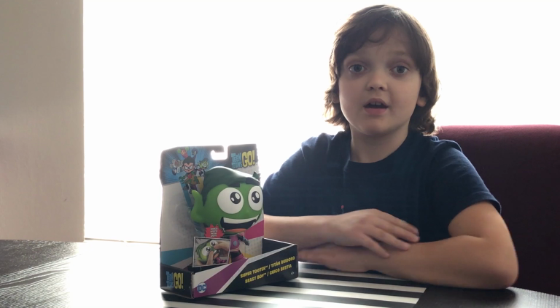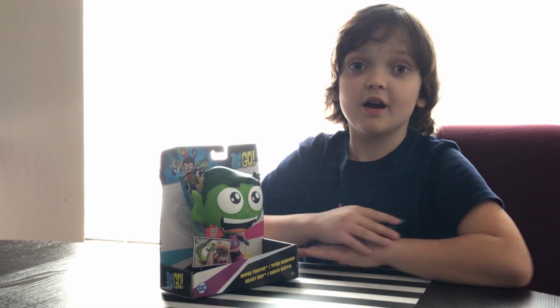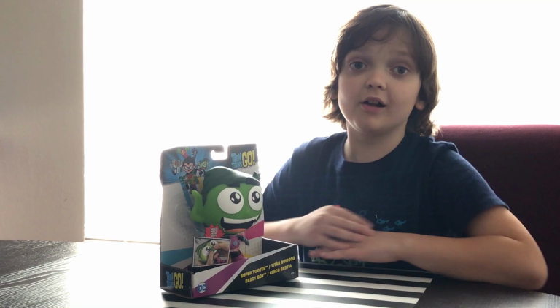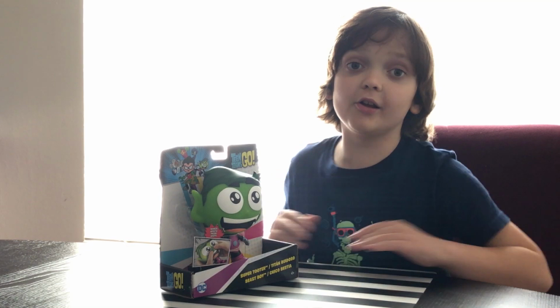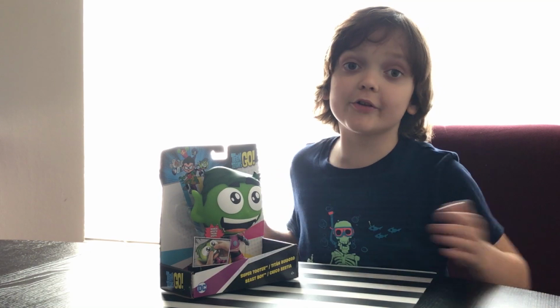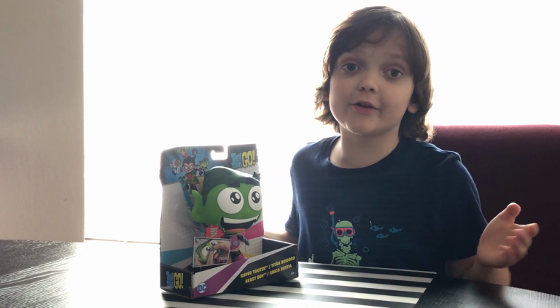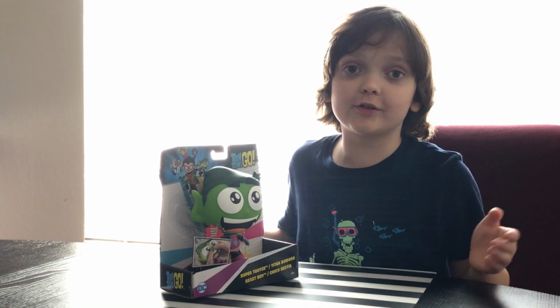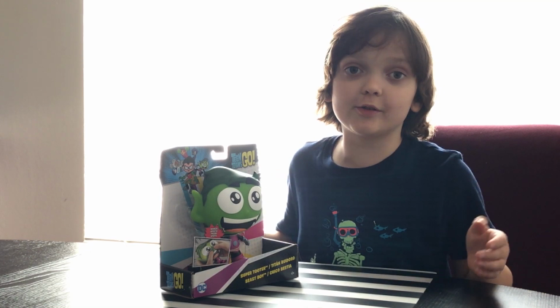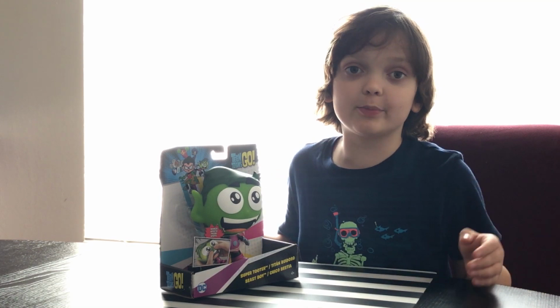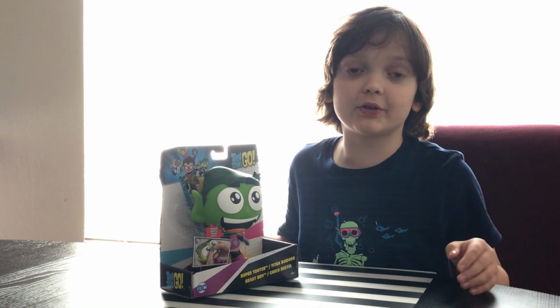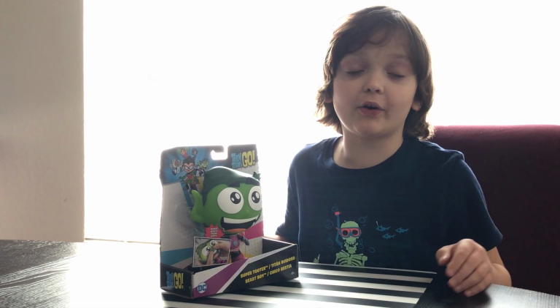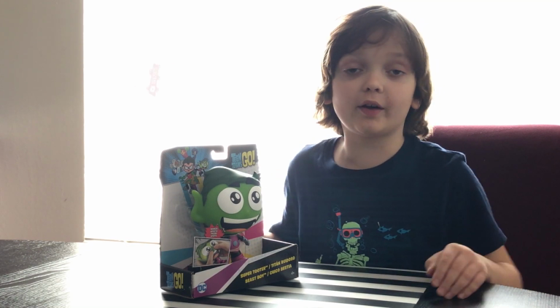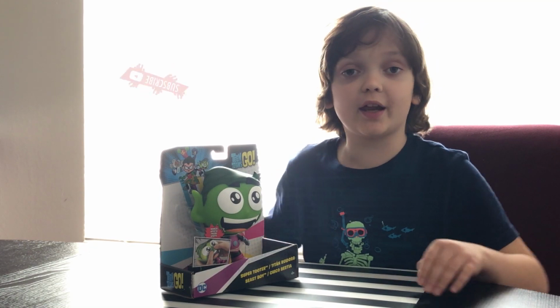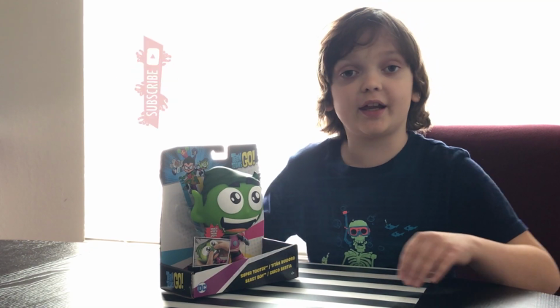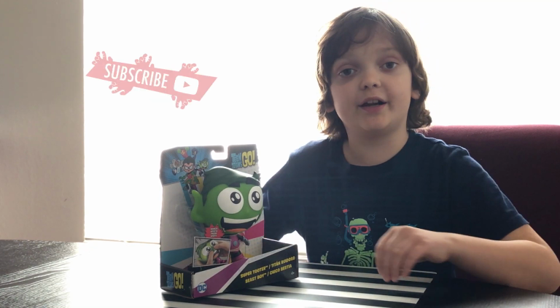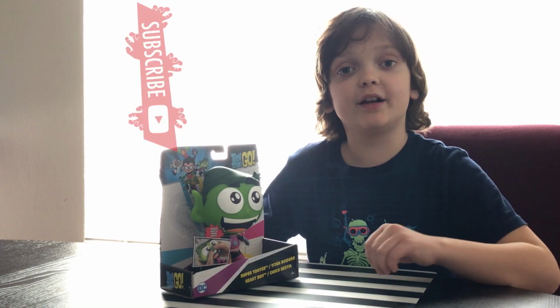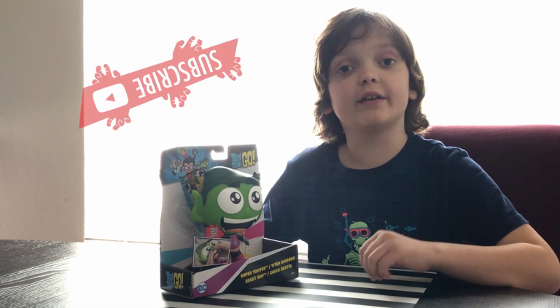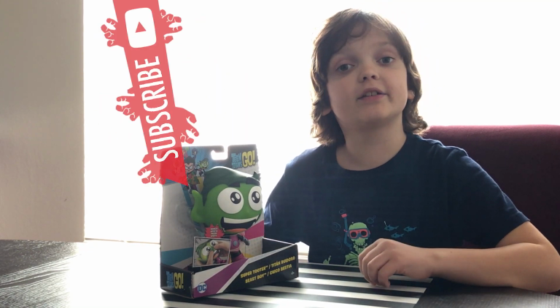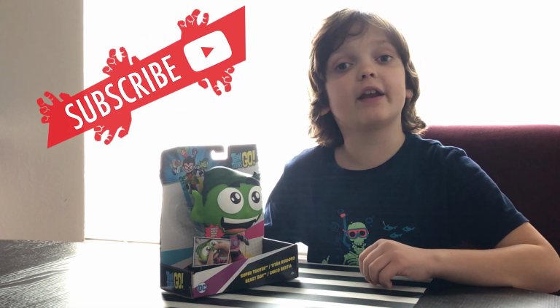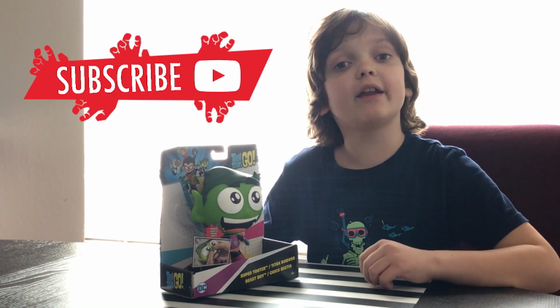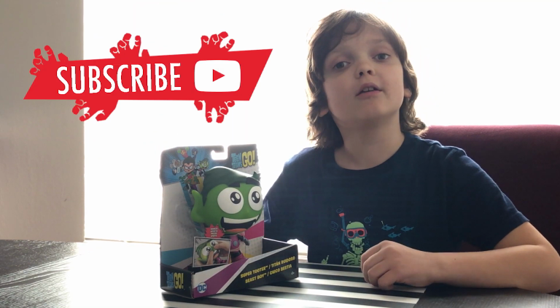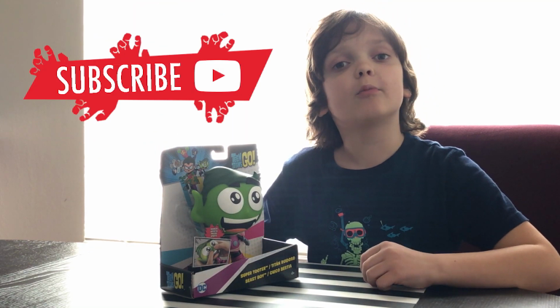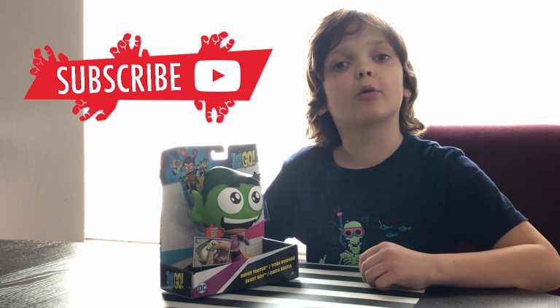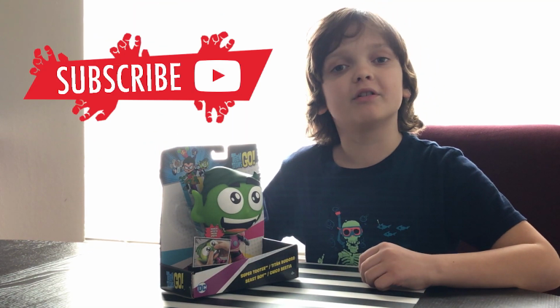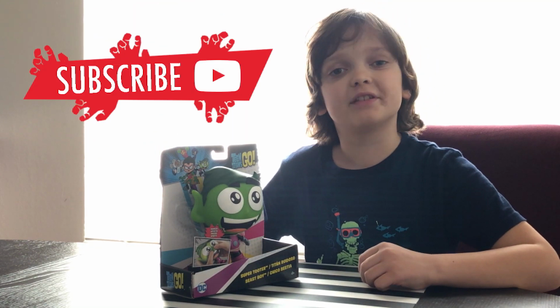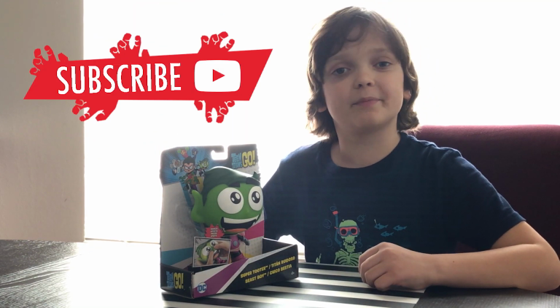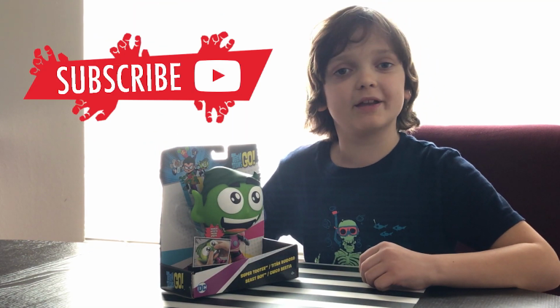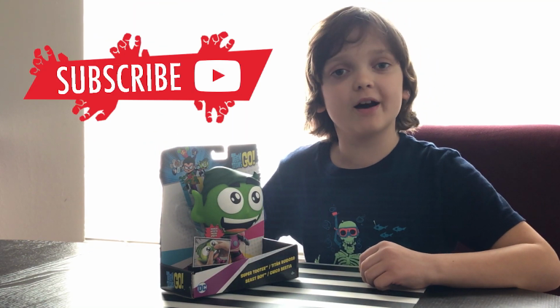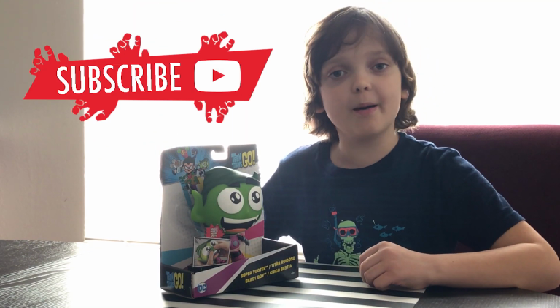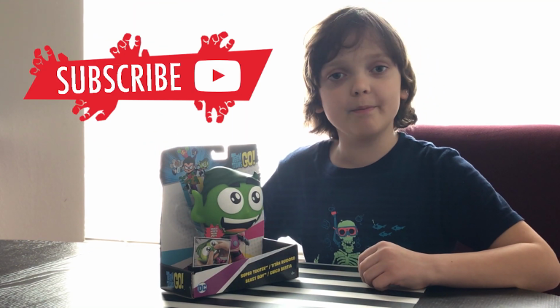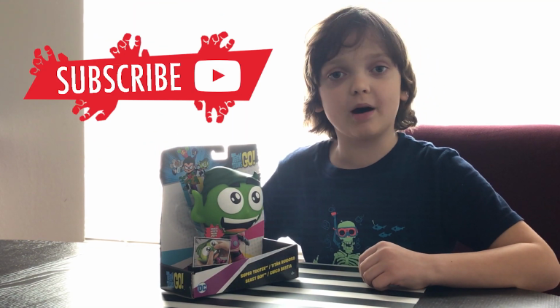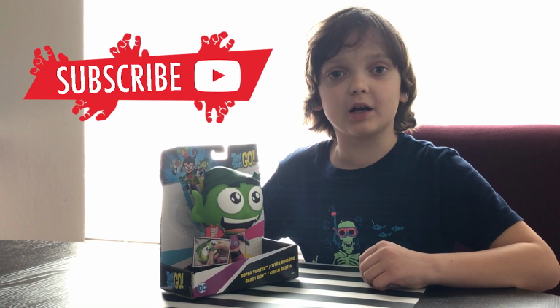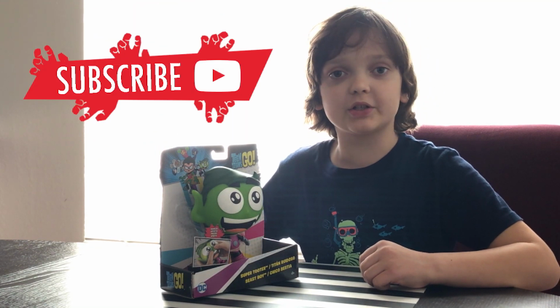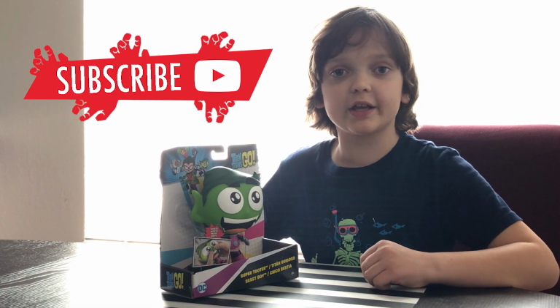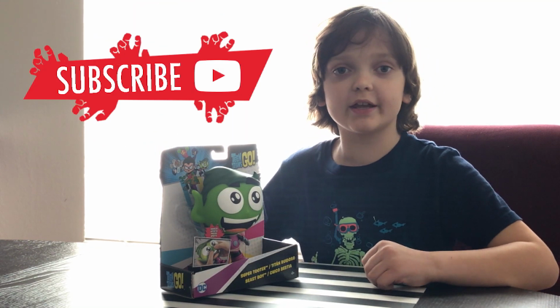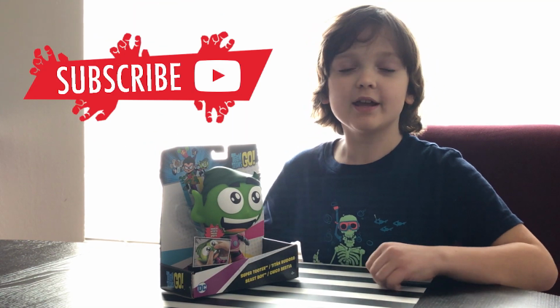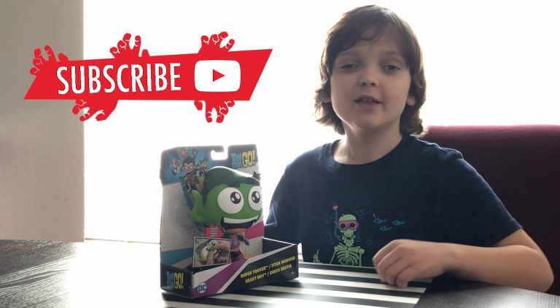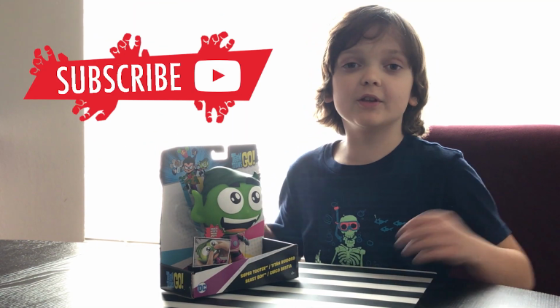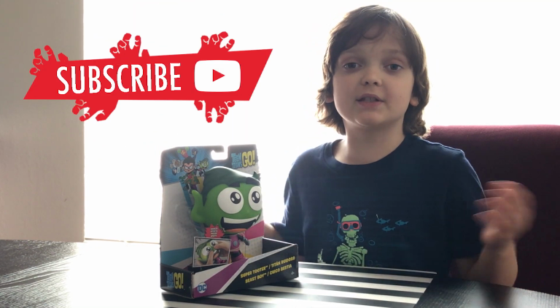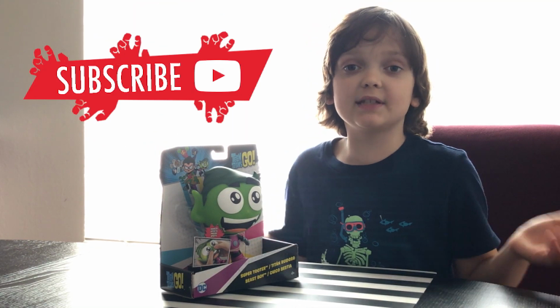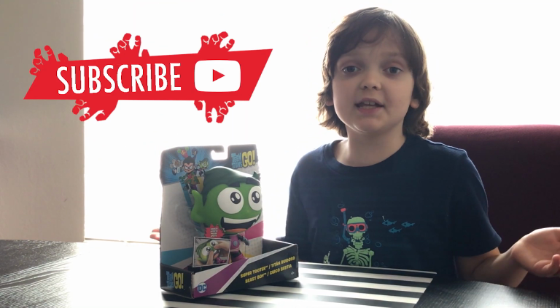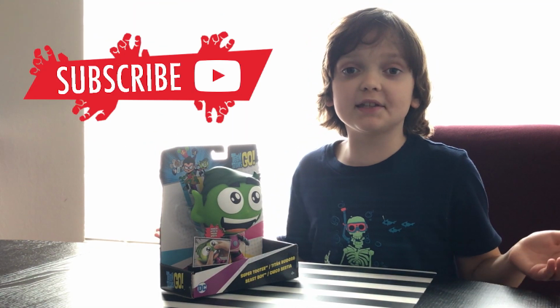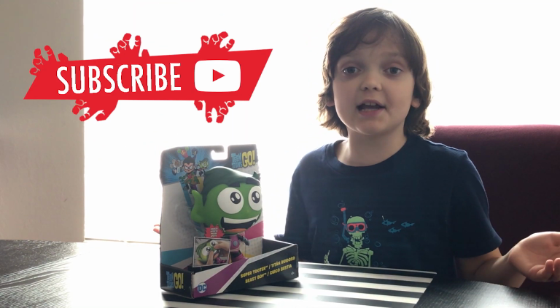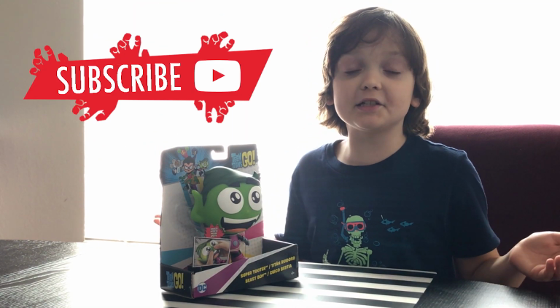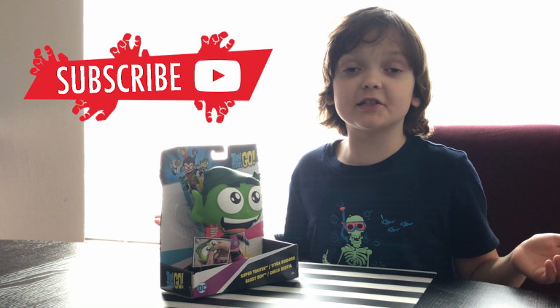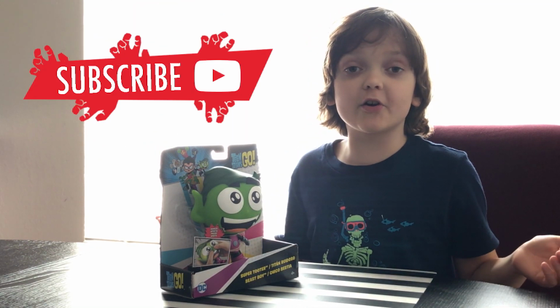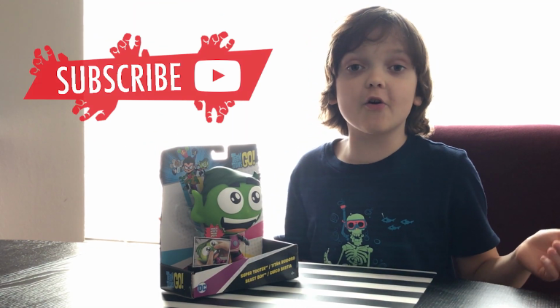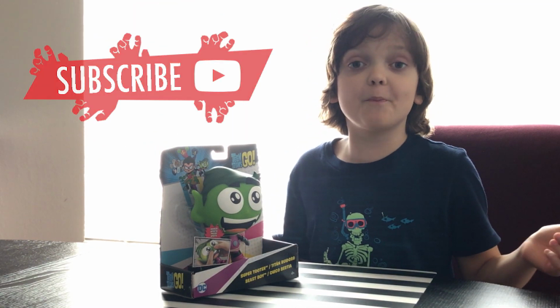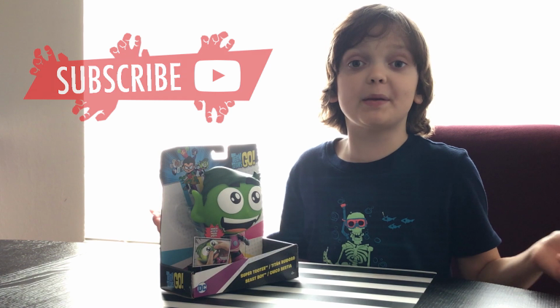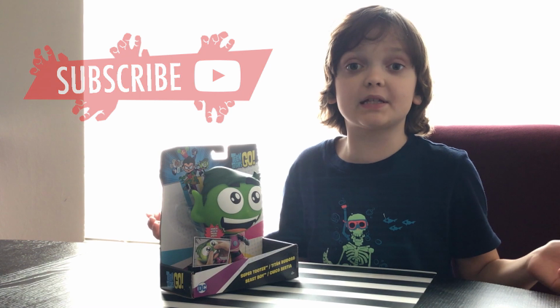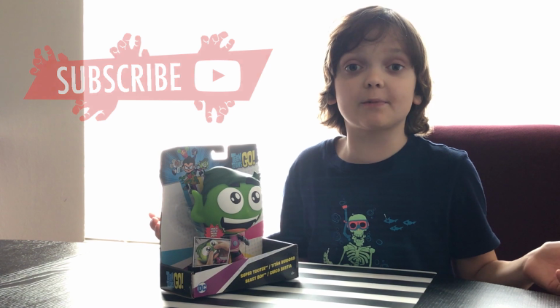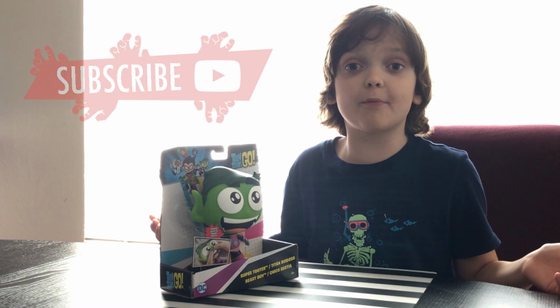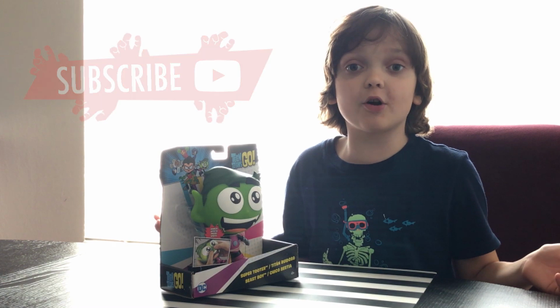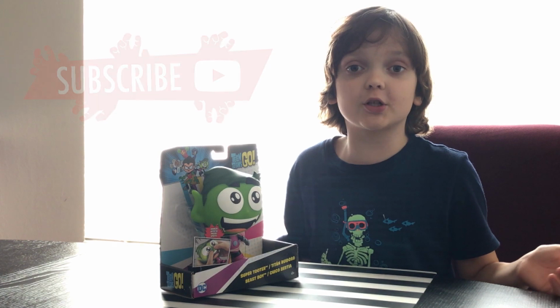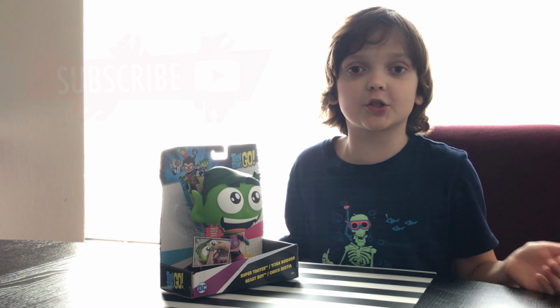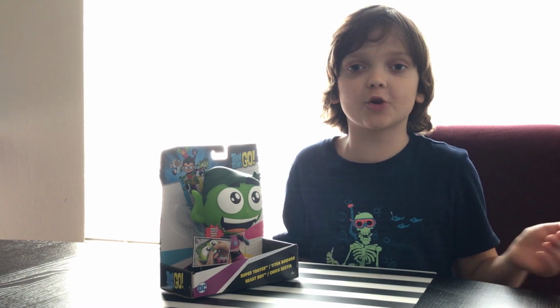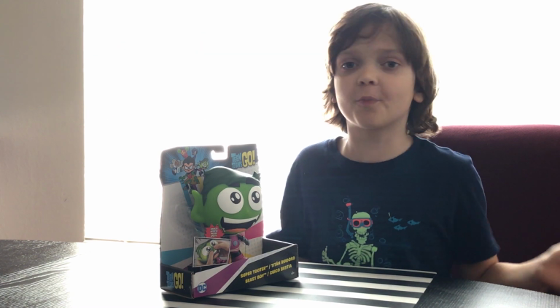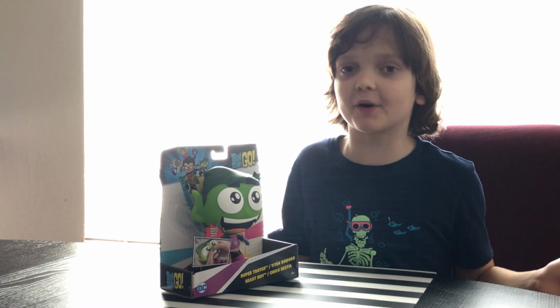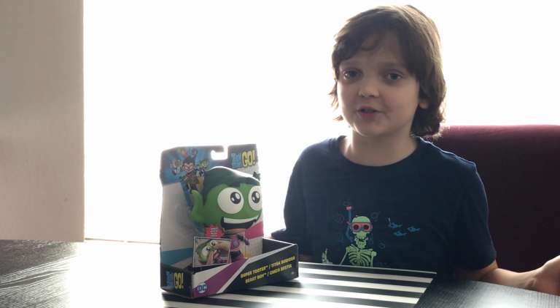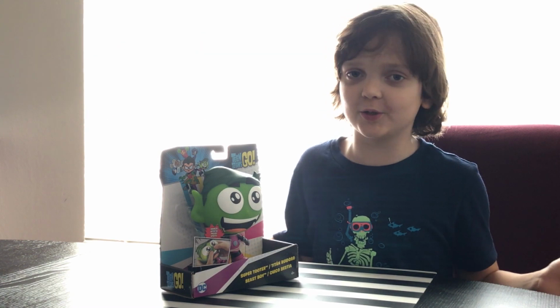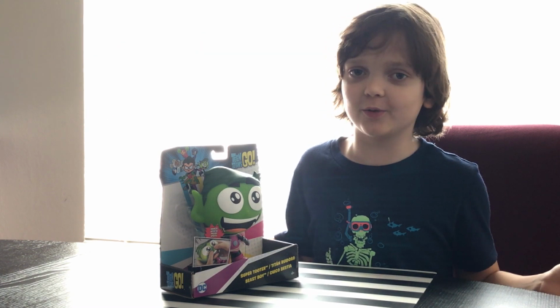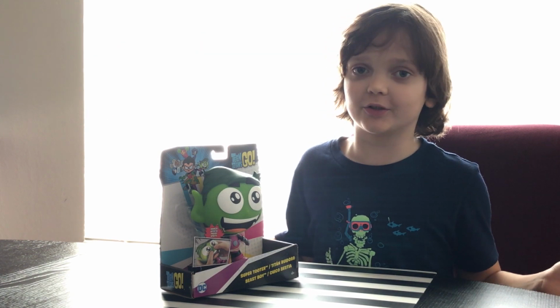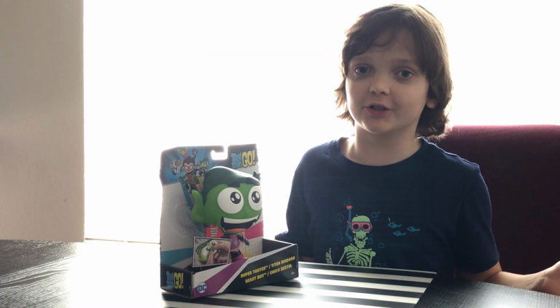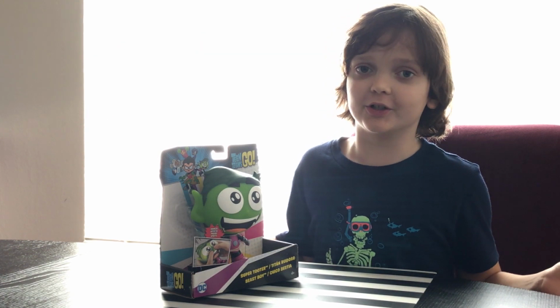Hello YouTube, Sergey here and today we're going to be unboxing the Teen Titans Go! Beast Boy Super Tutor!